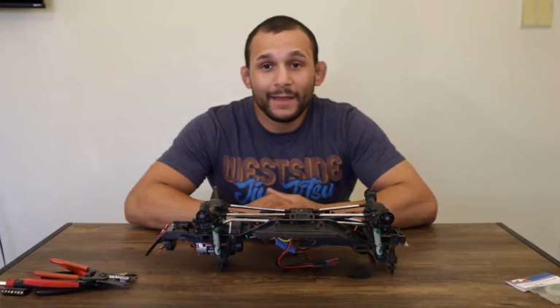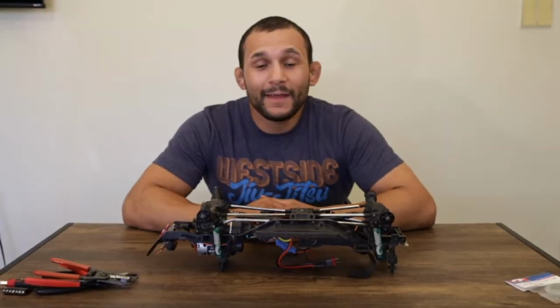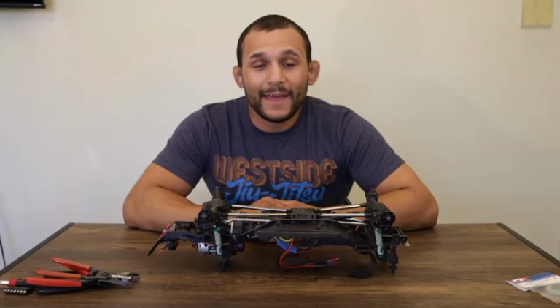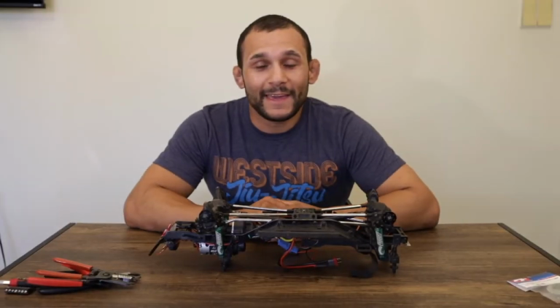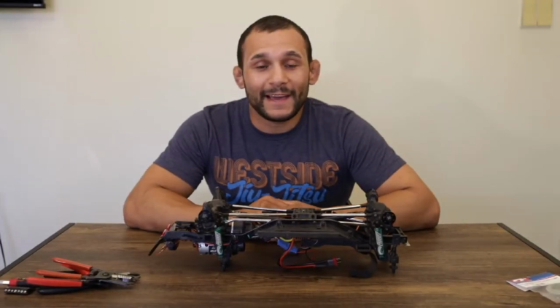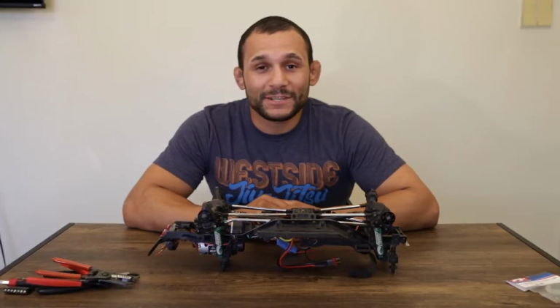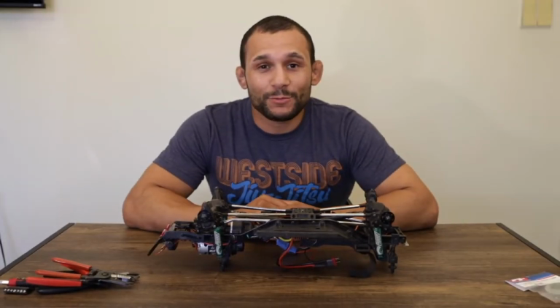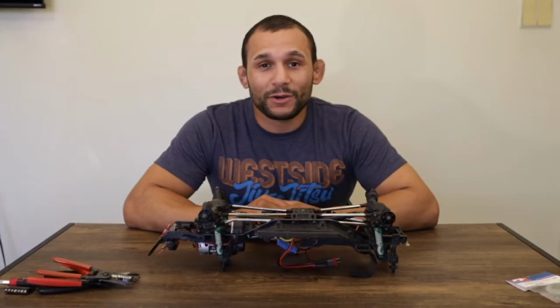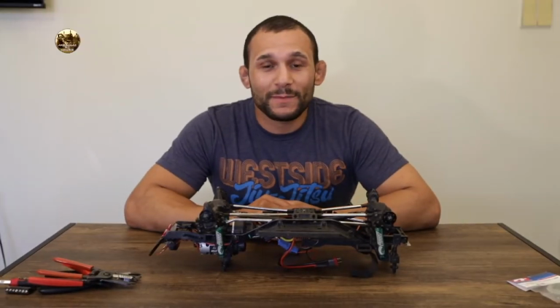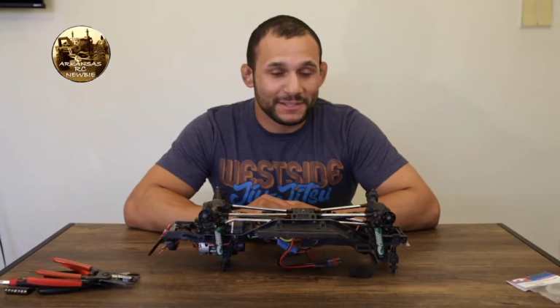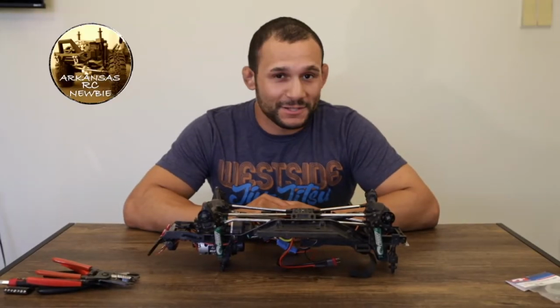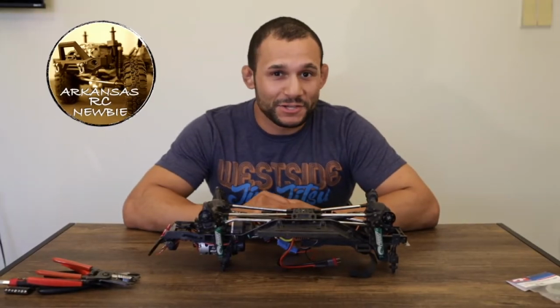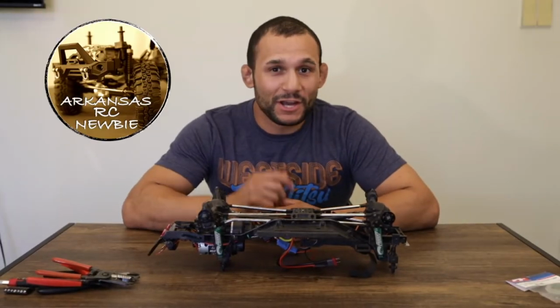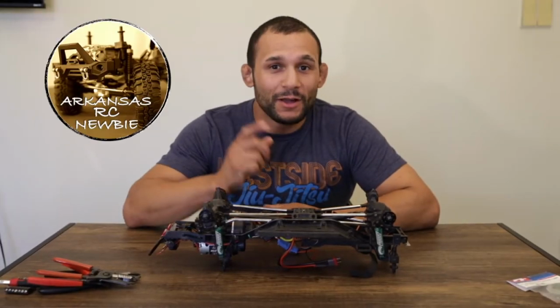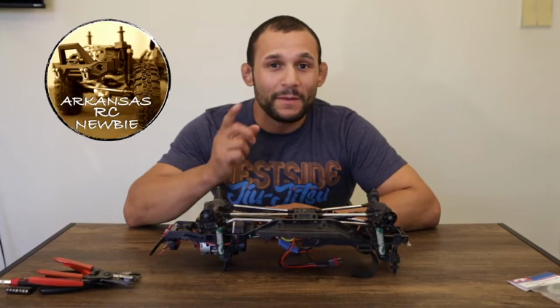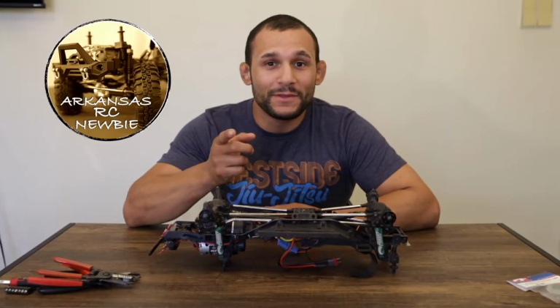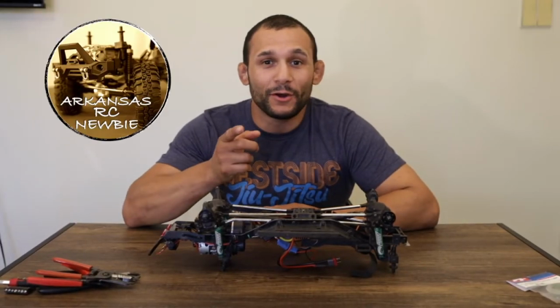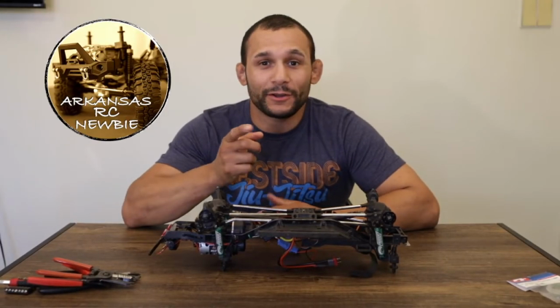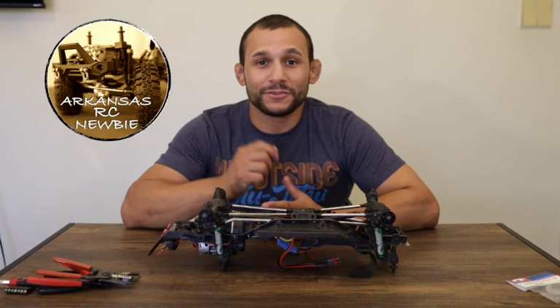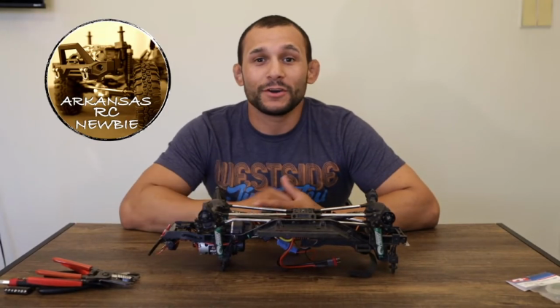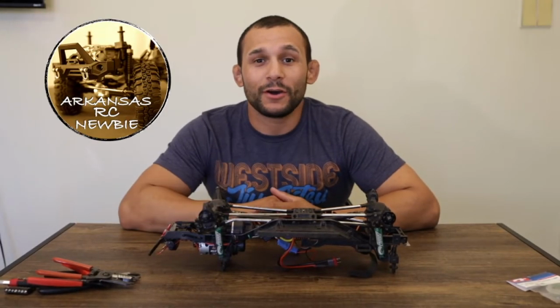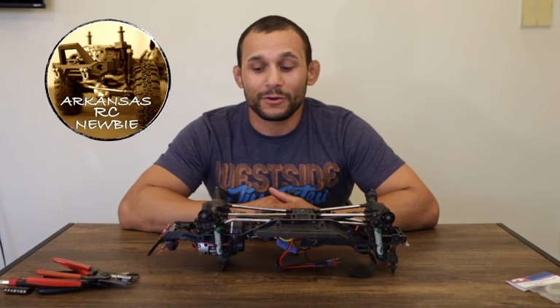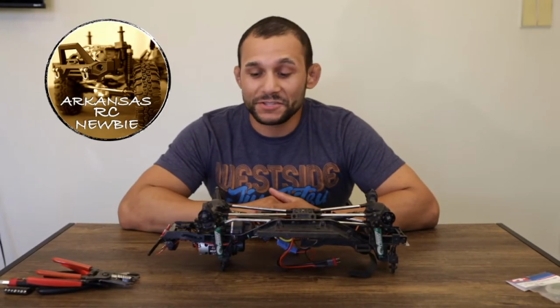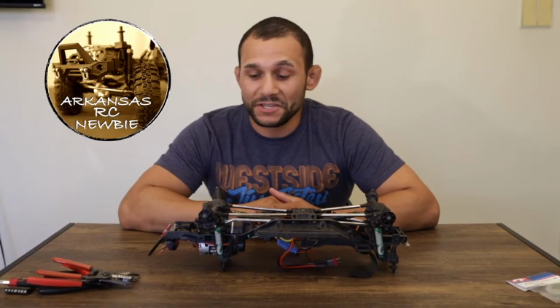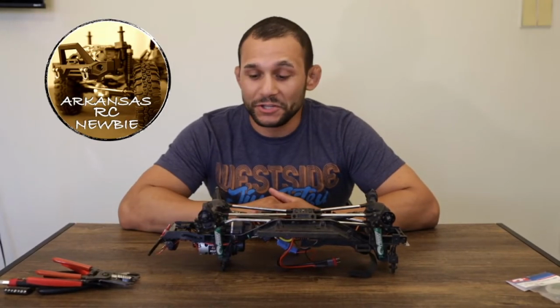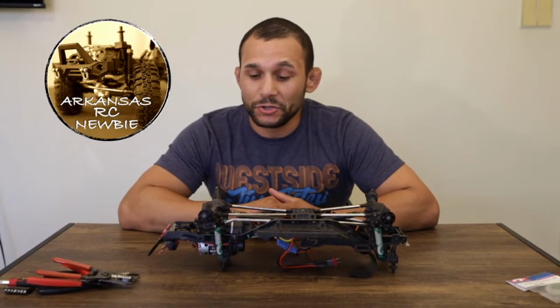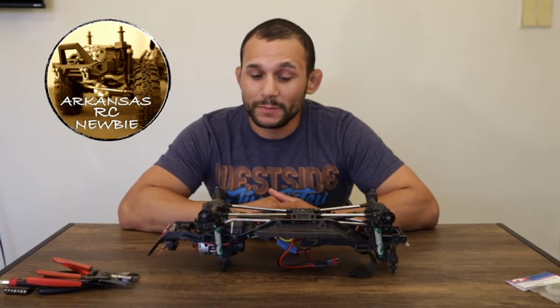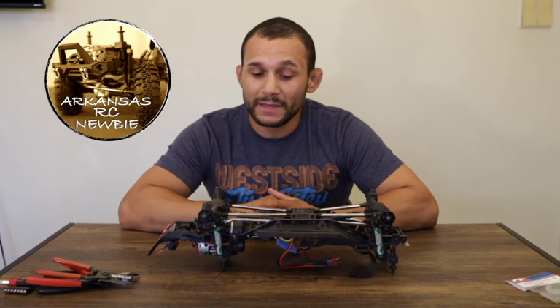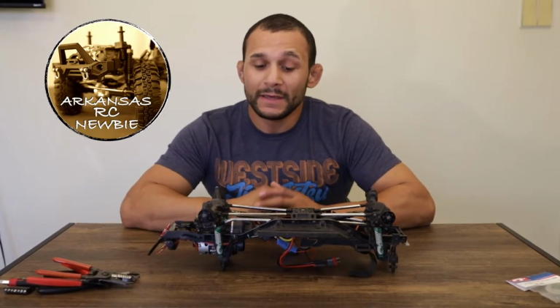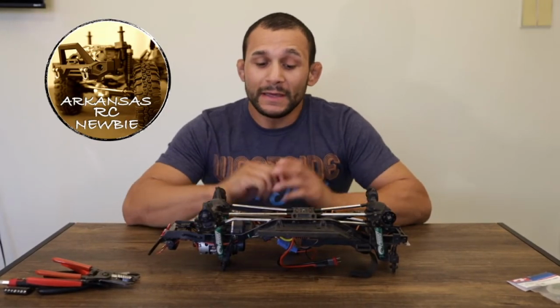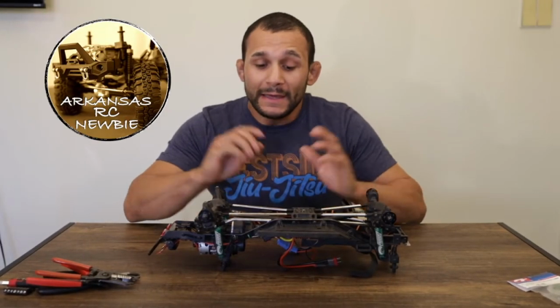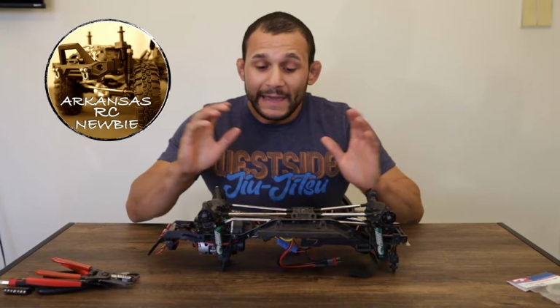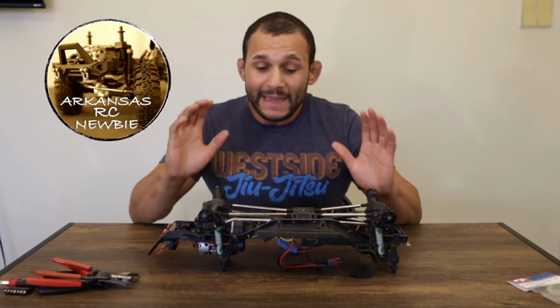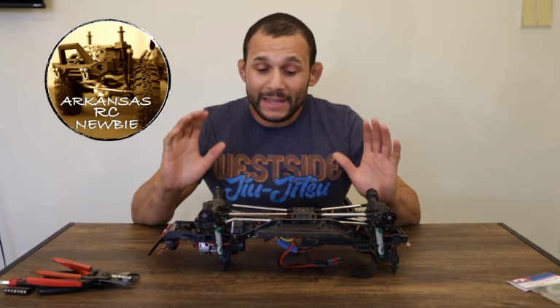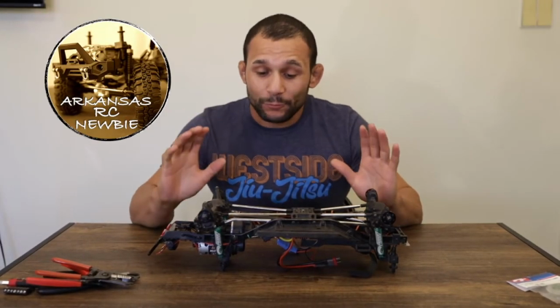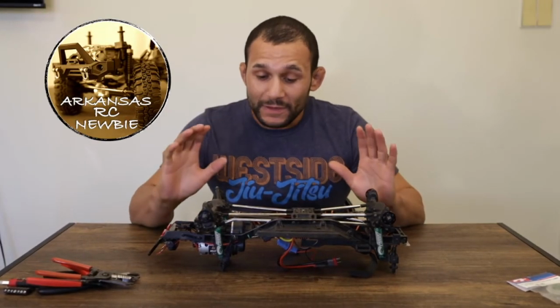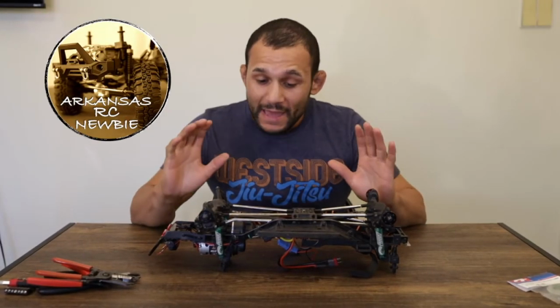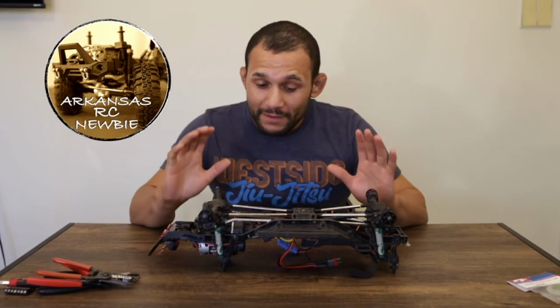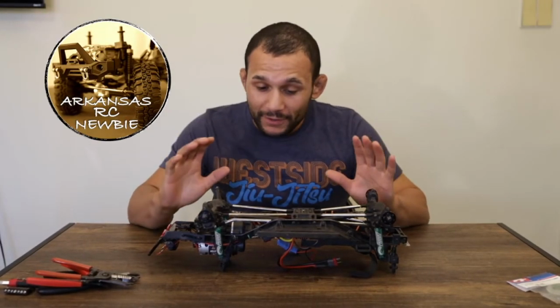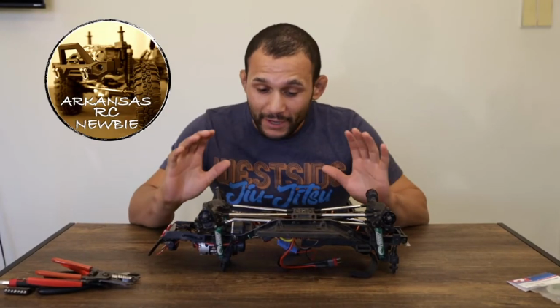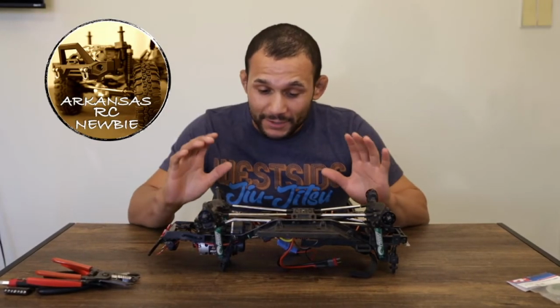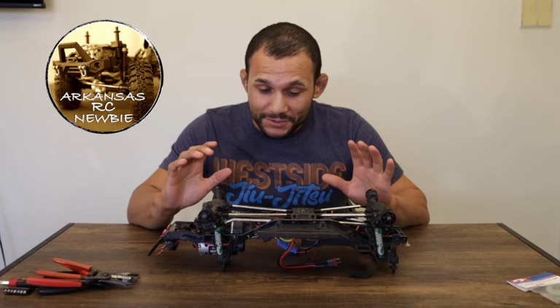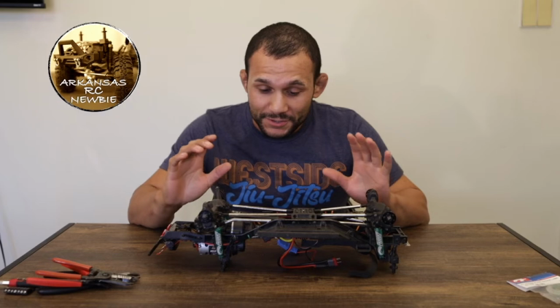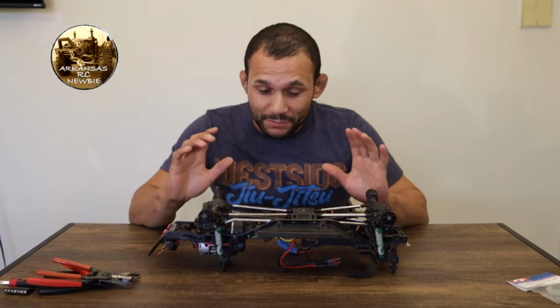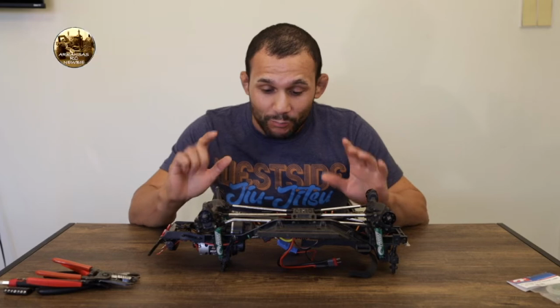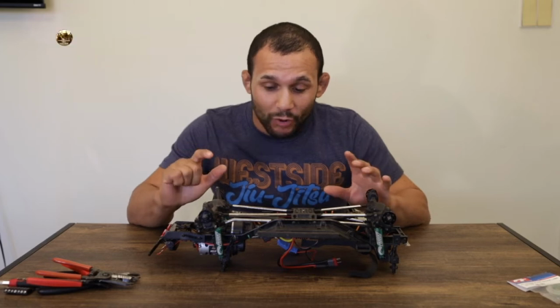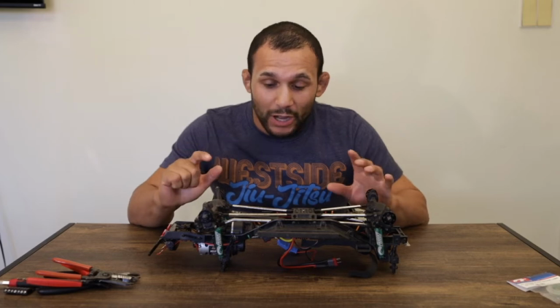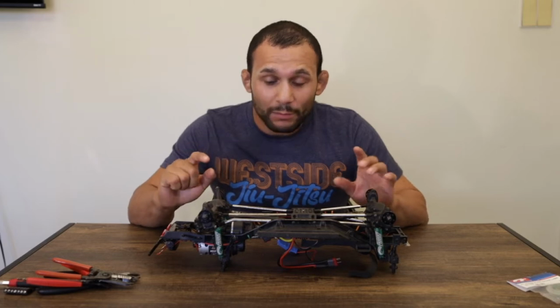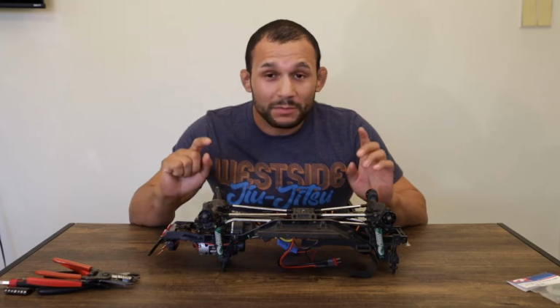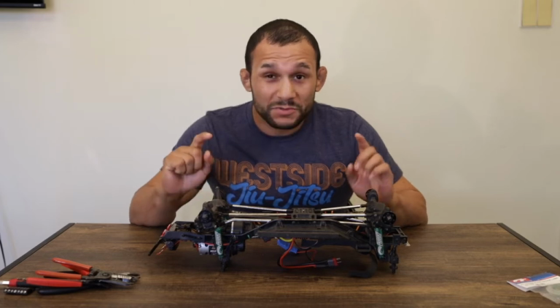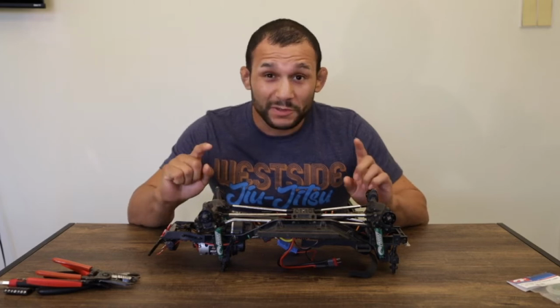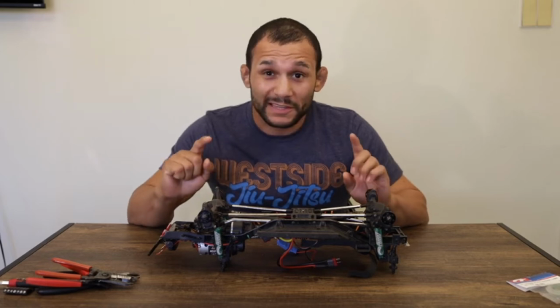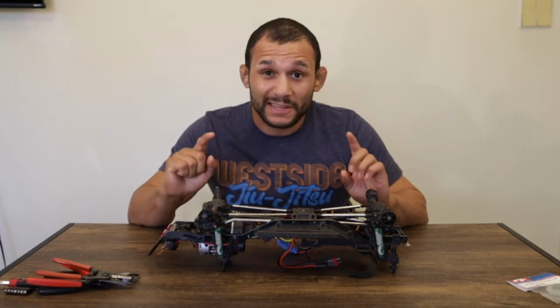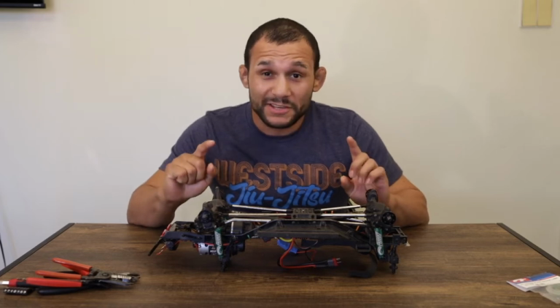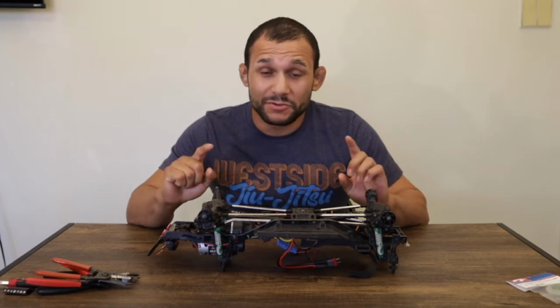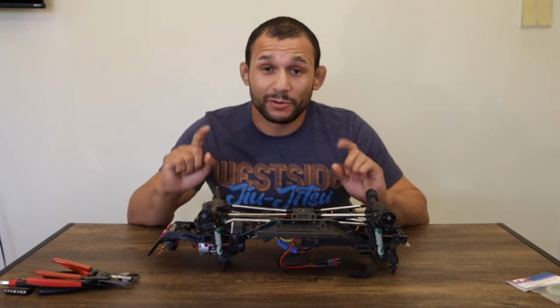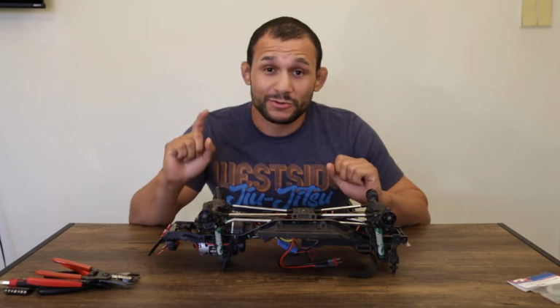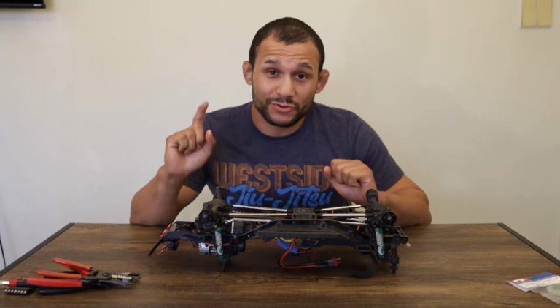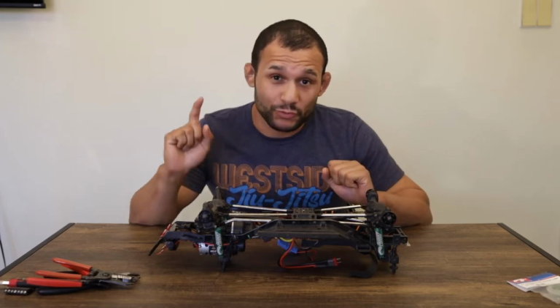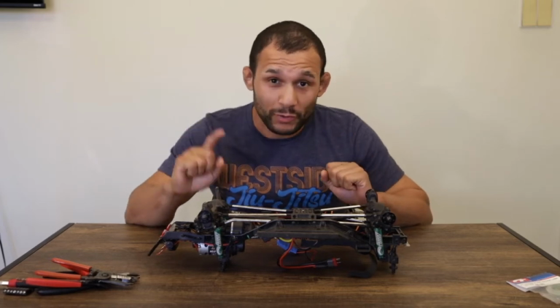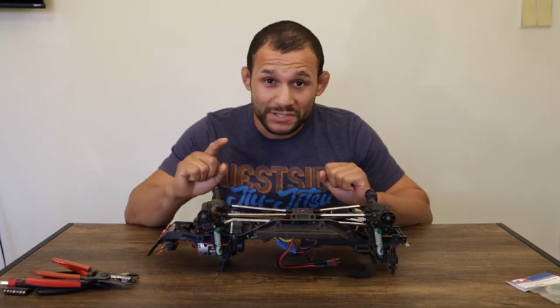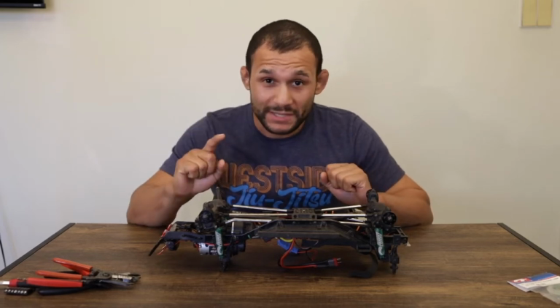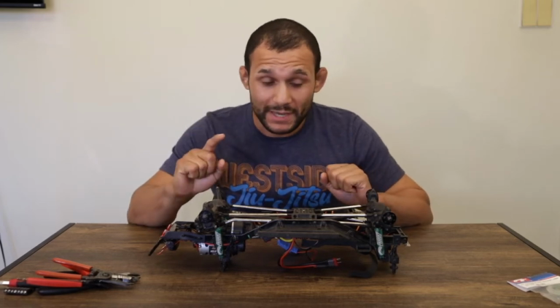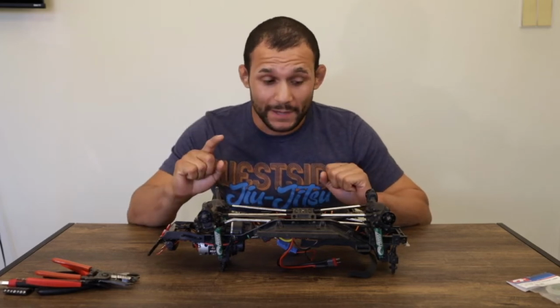Hey guys, welcome back to the channel. I'm the Arkansas RC Newbie, and we have got some problems with the Desert Lizards once again.